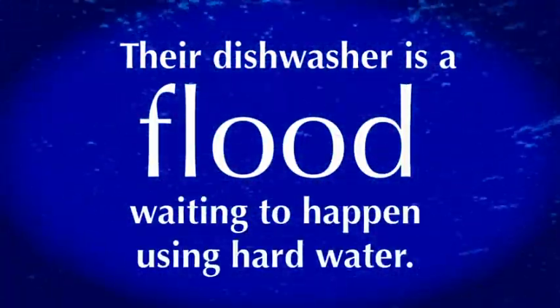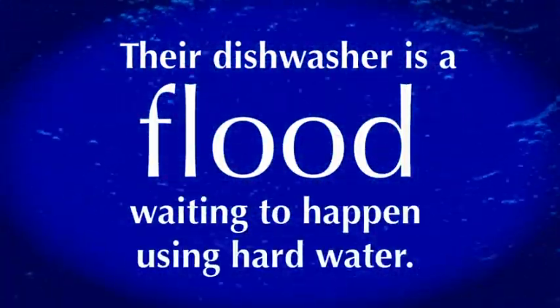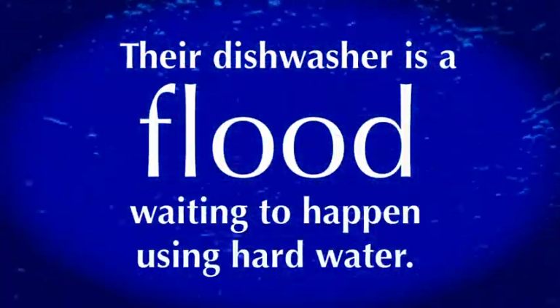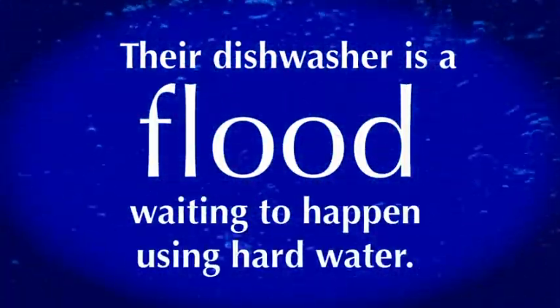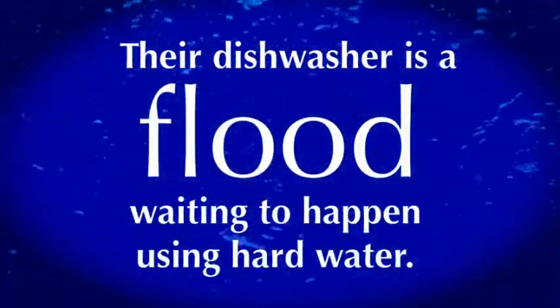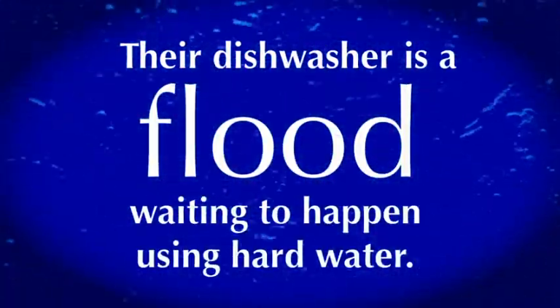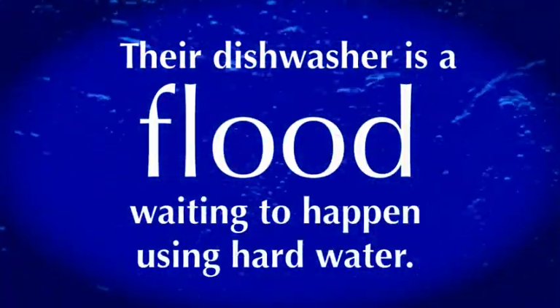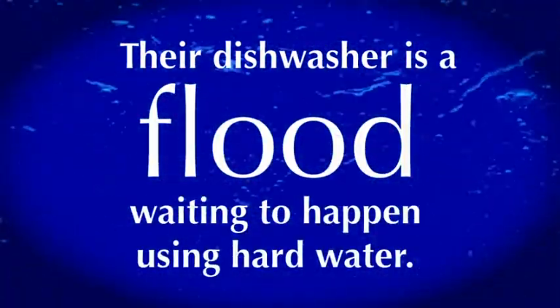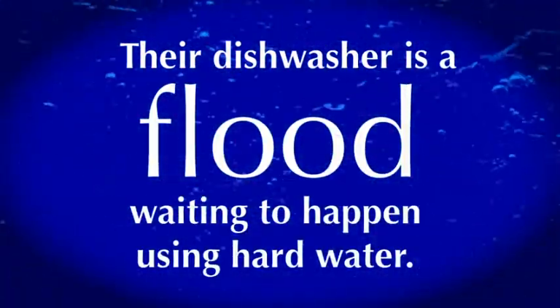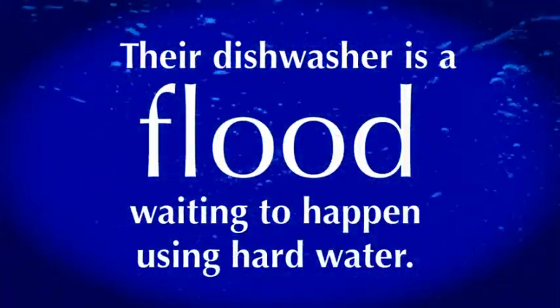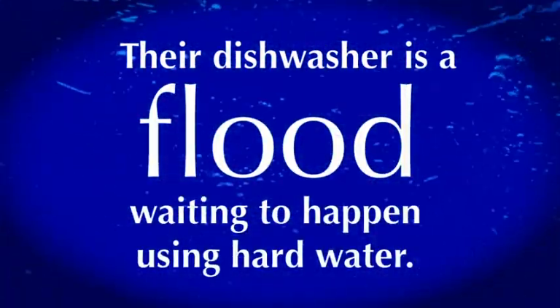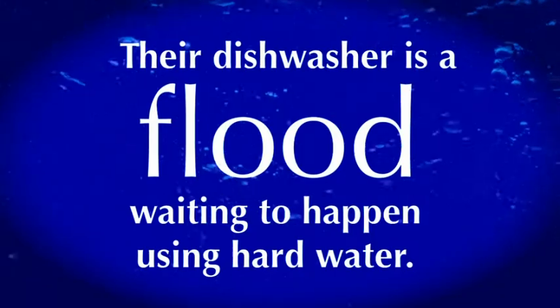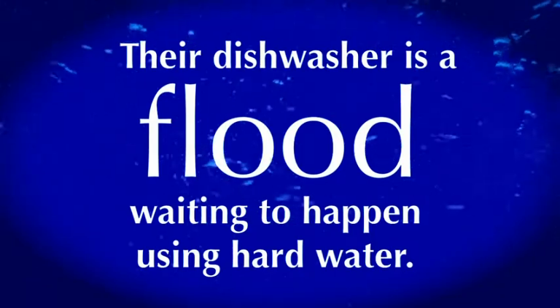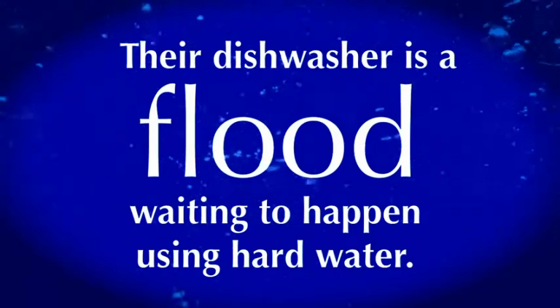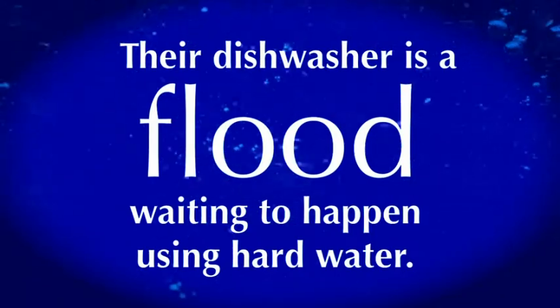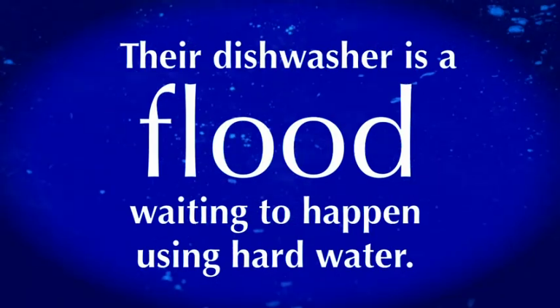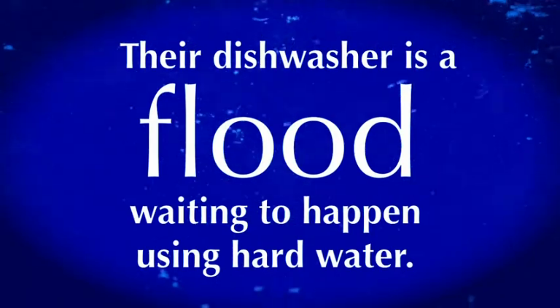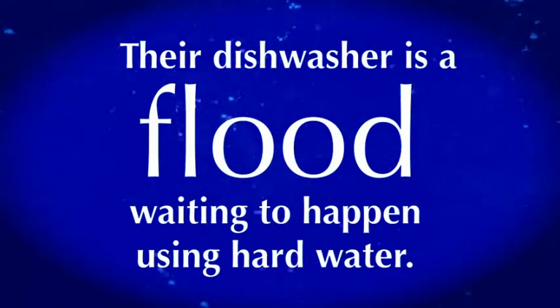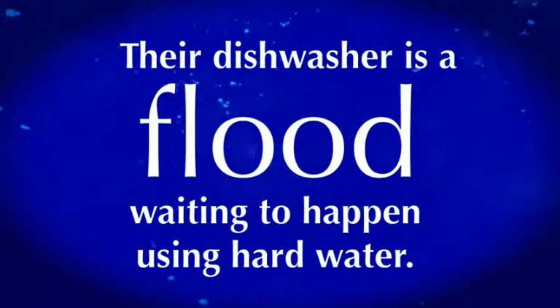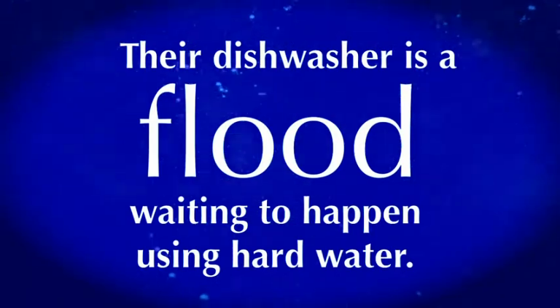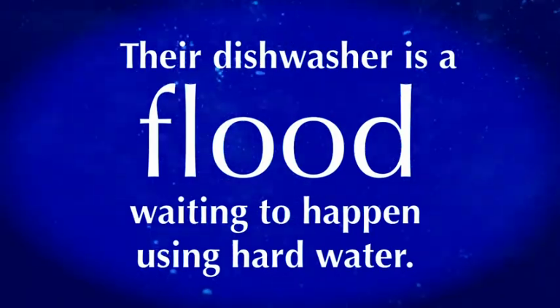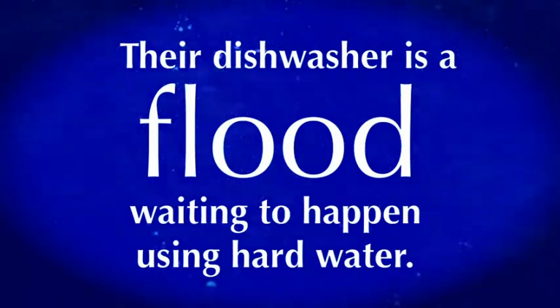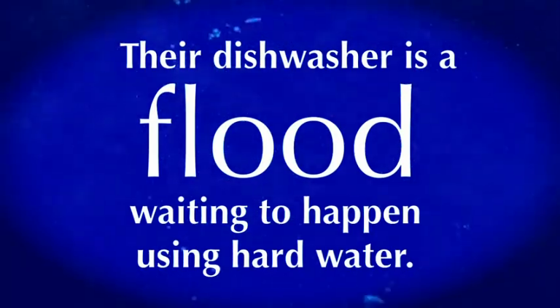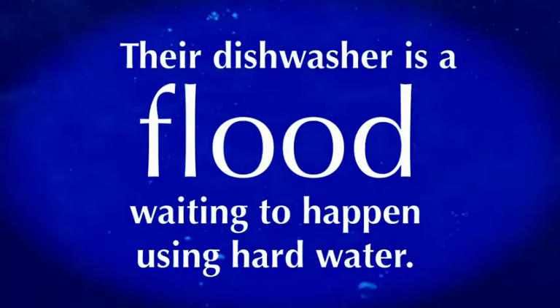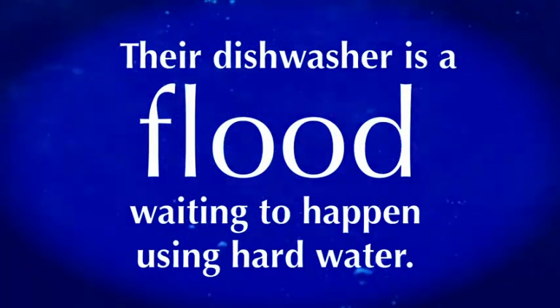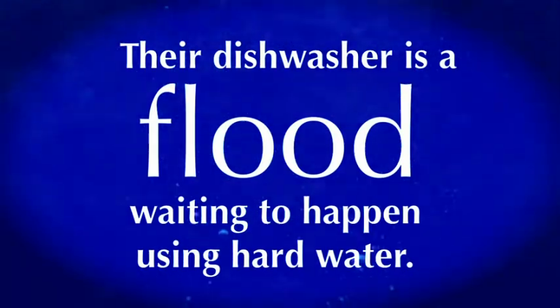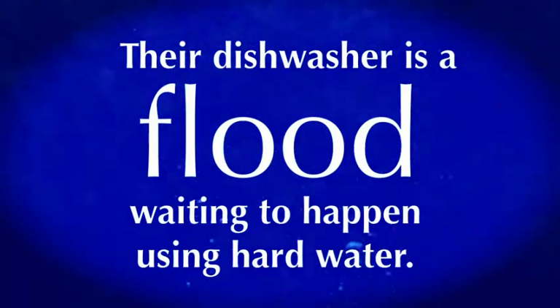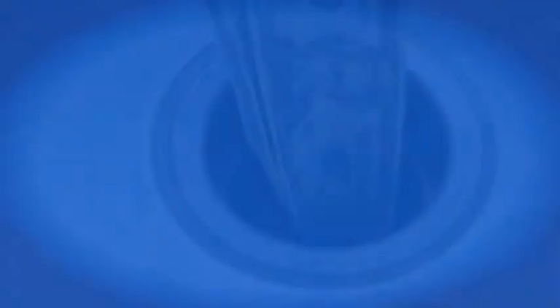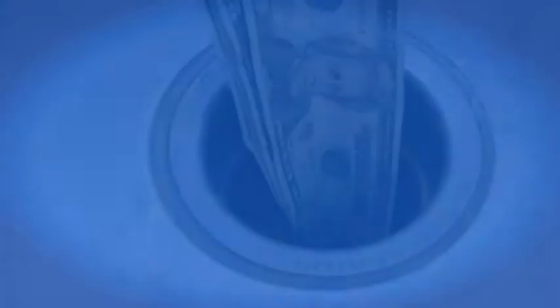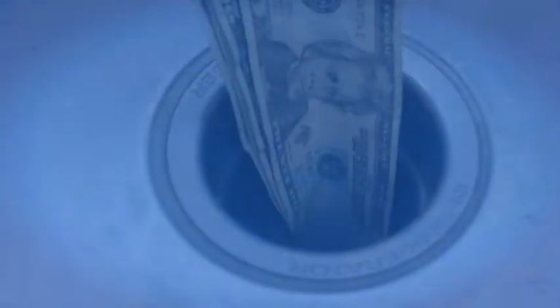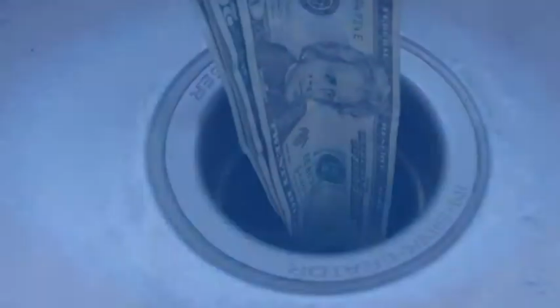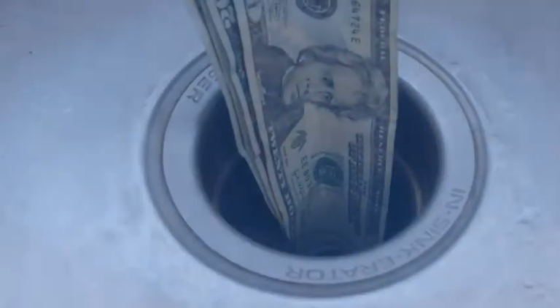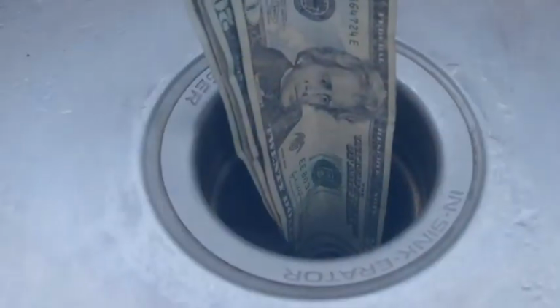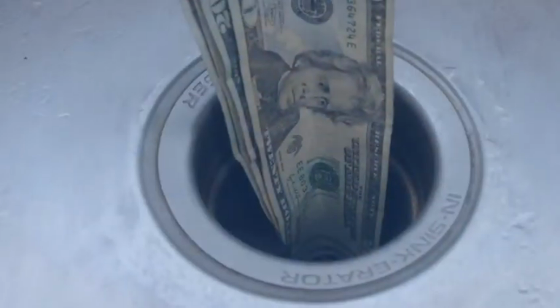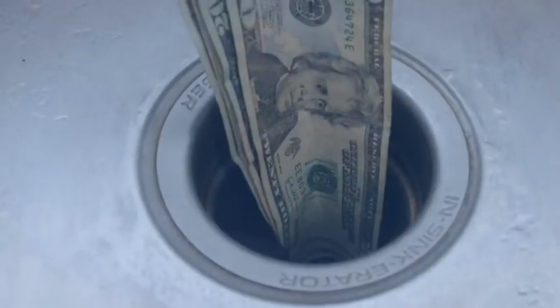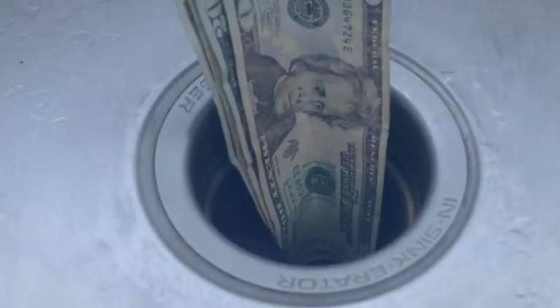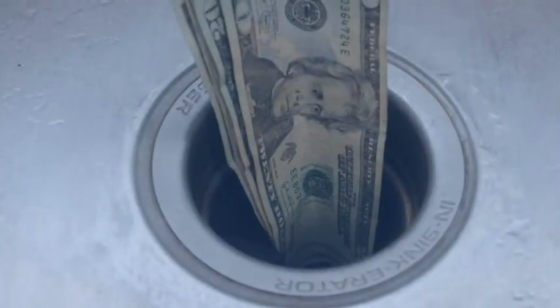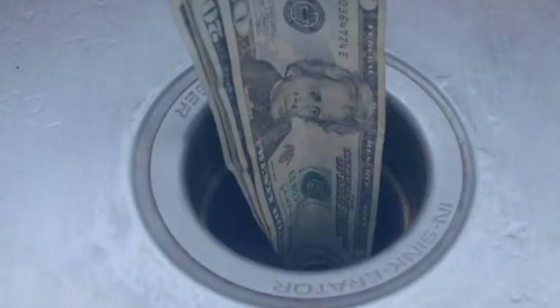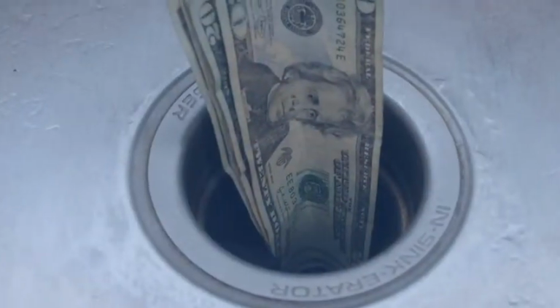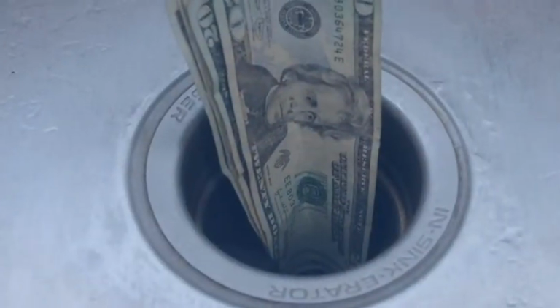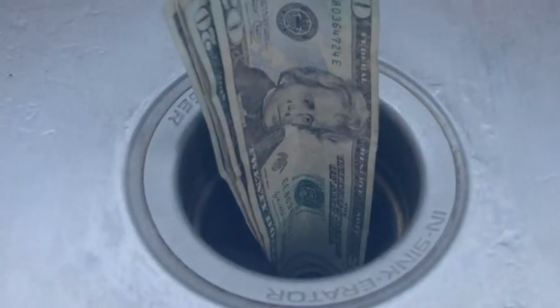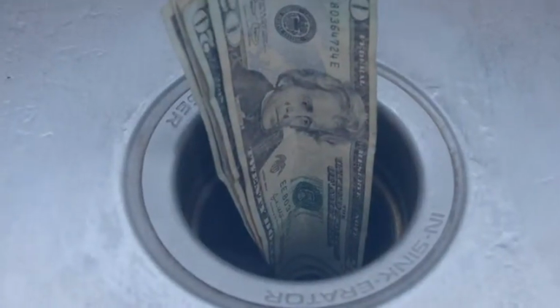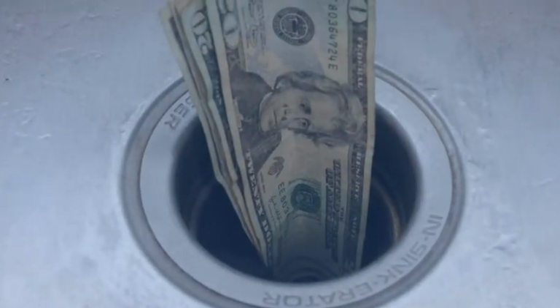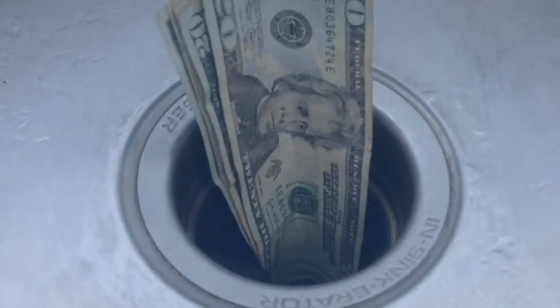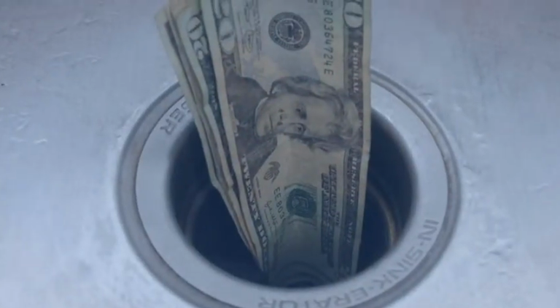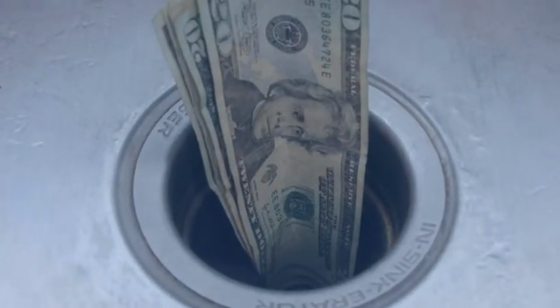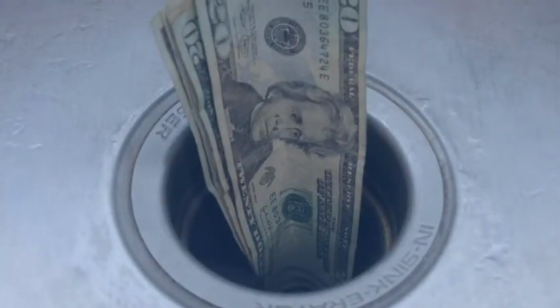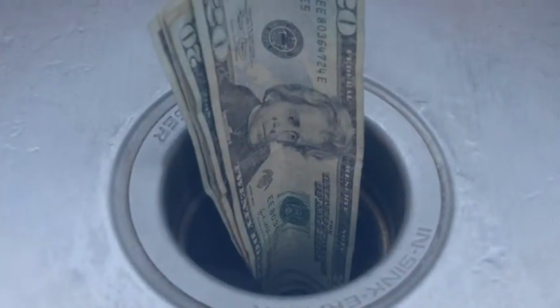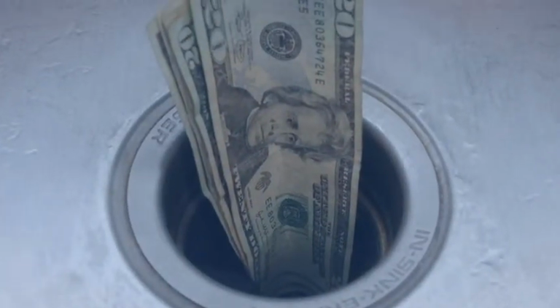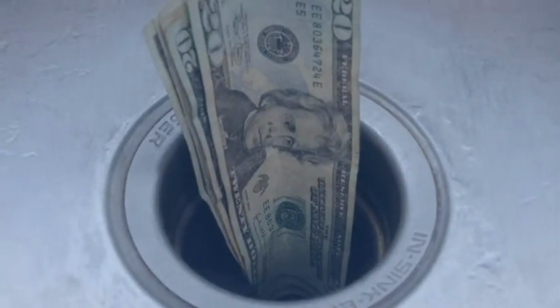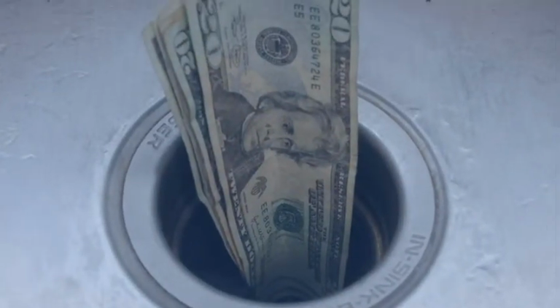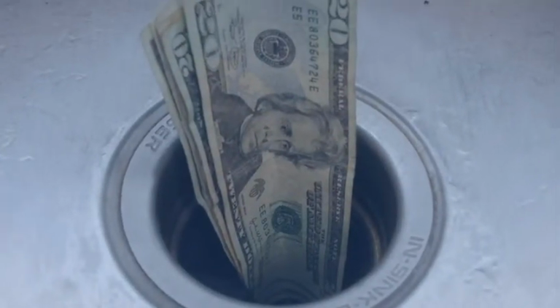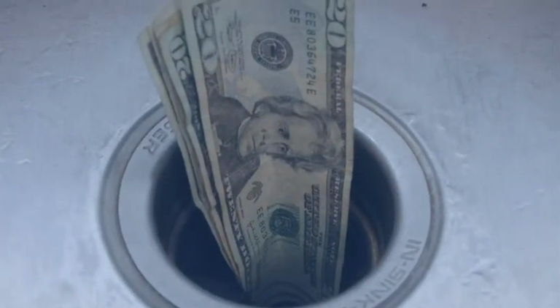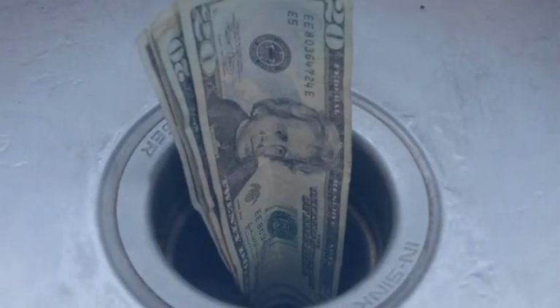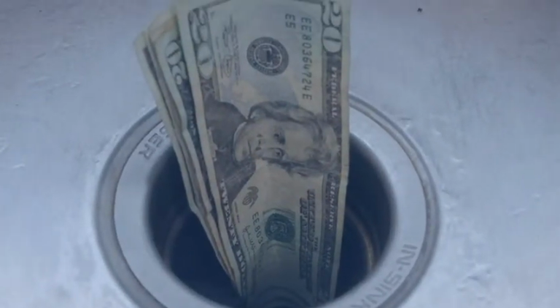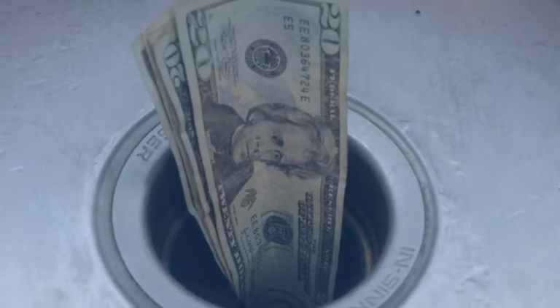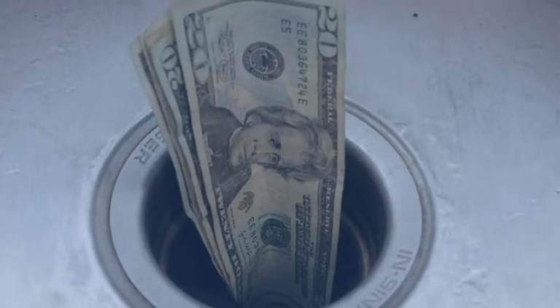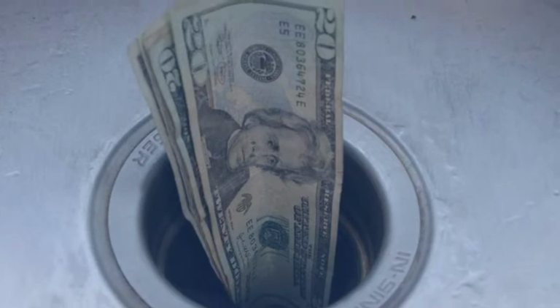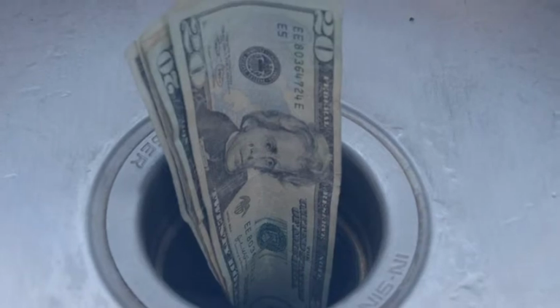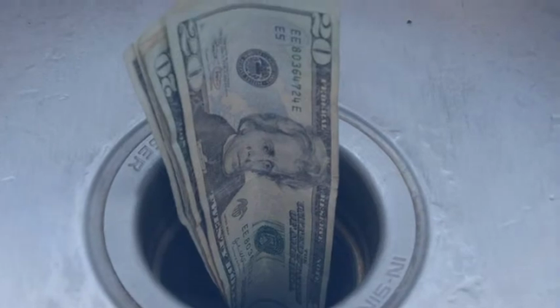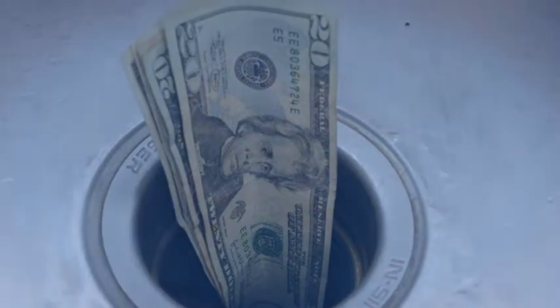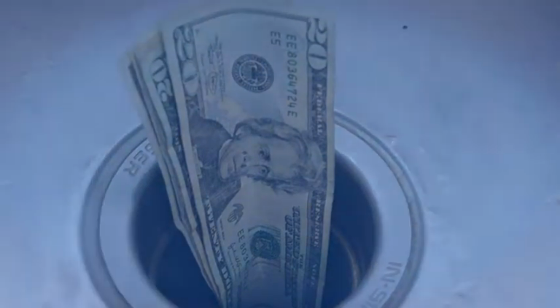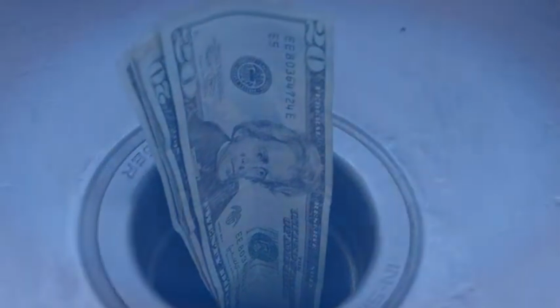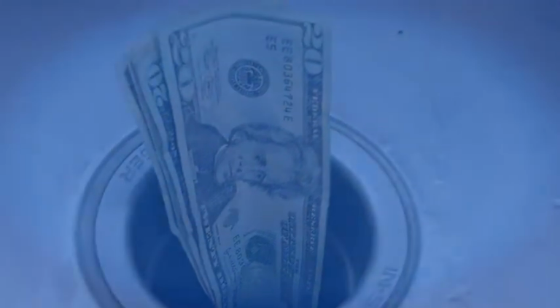If you have come to the same conclusion we have at Hague, hard water equals your hard-earned money right down the drain.